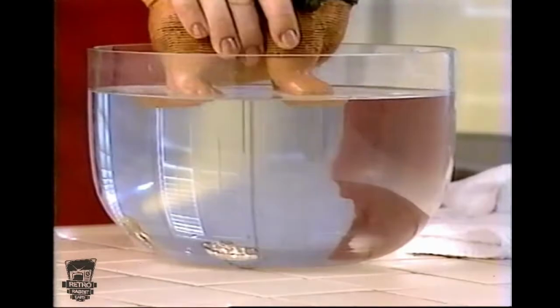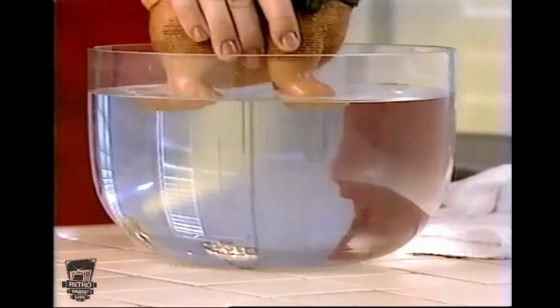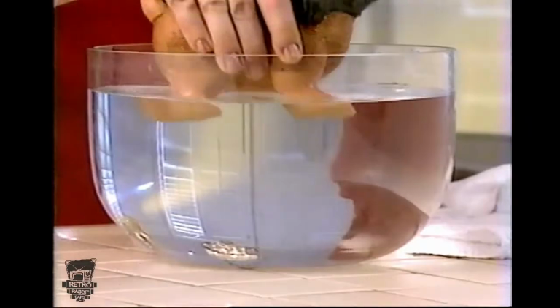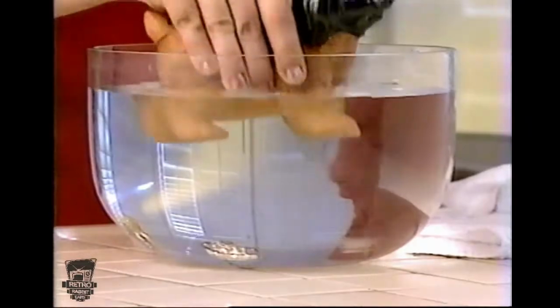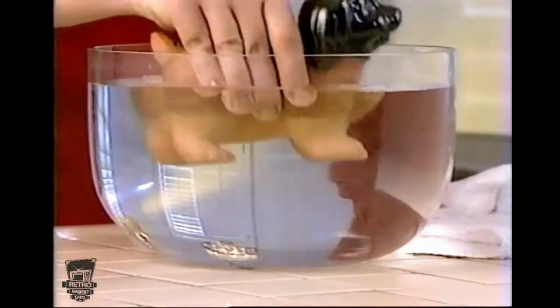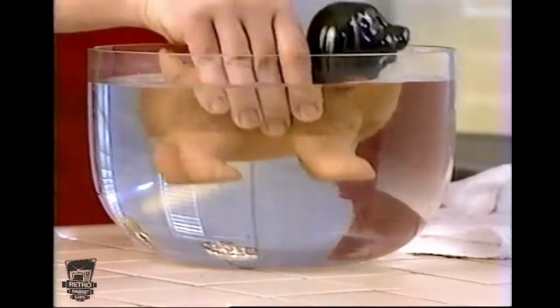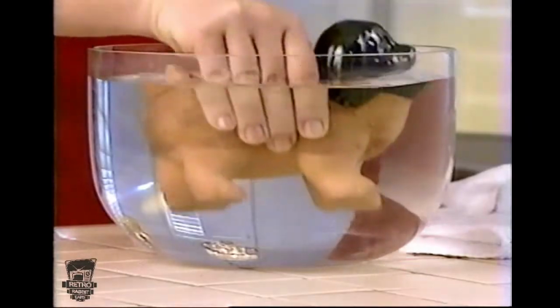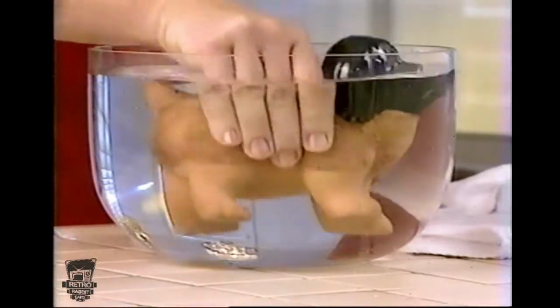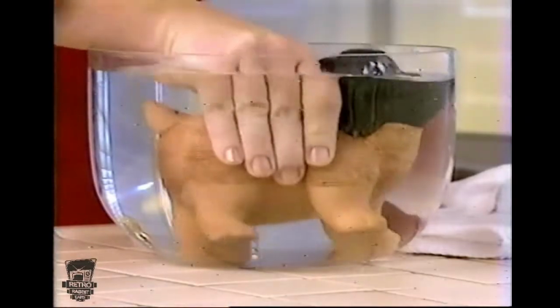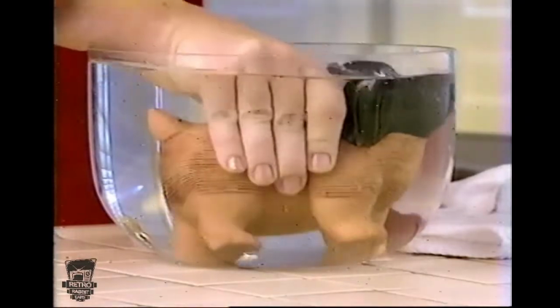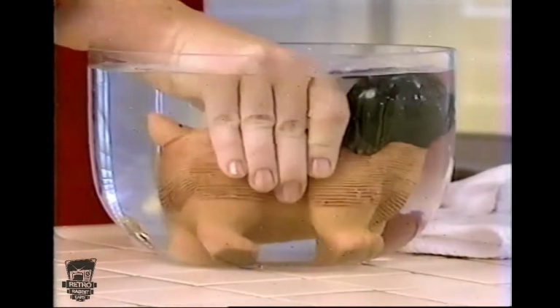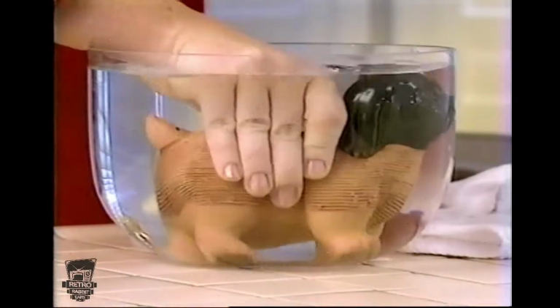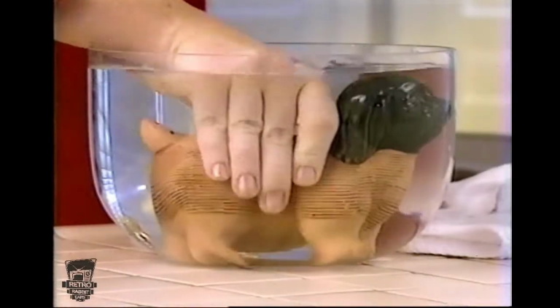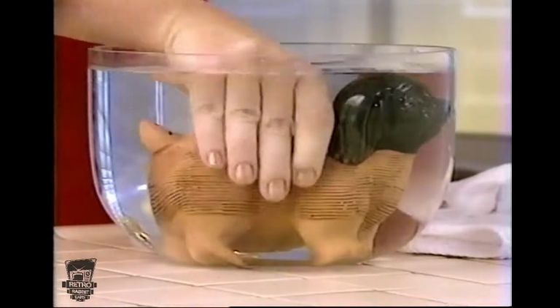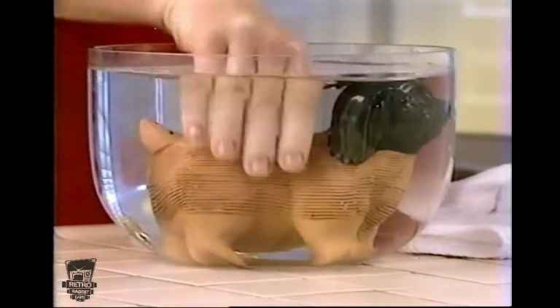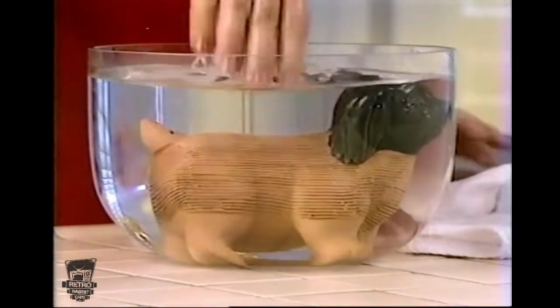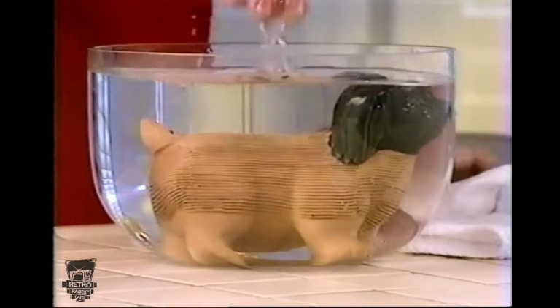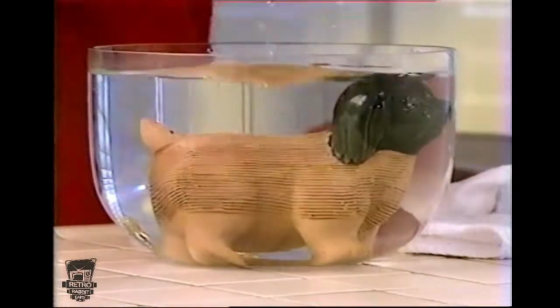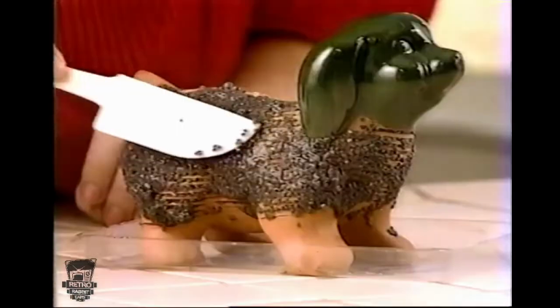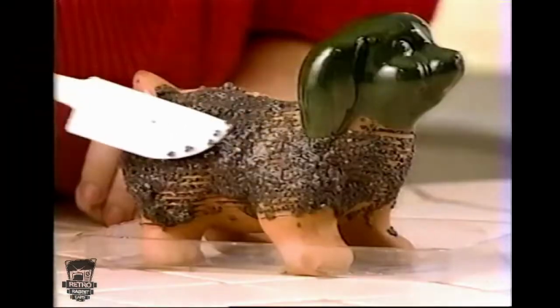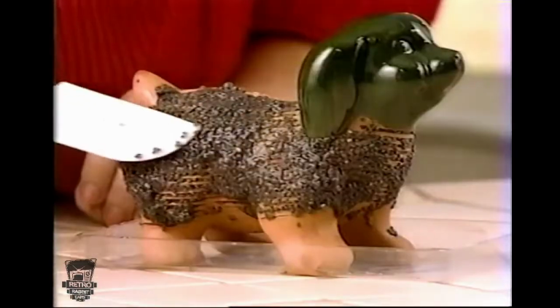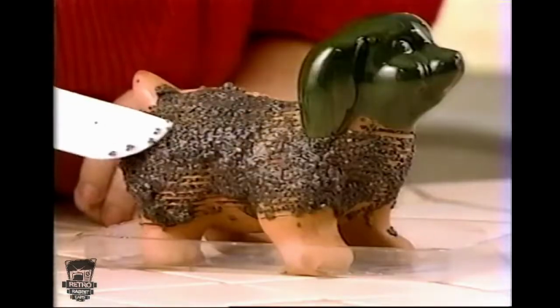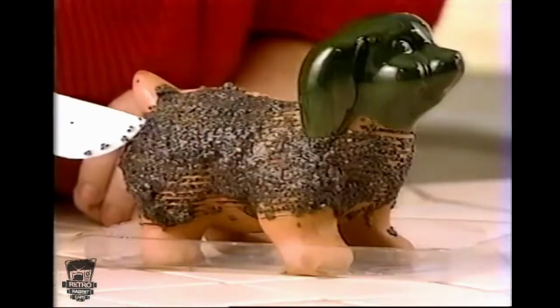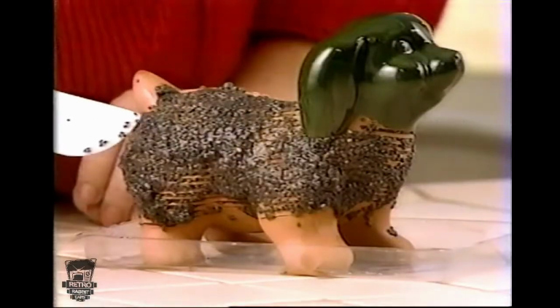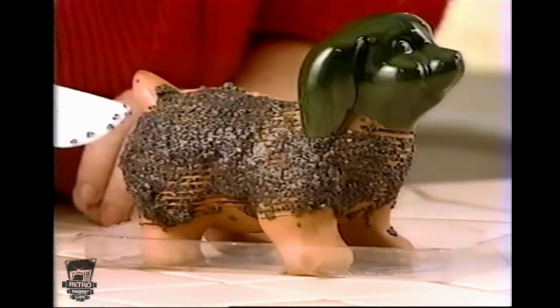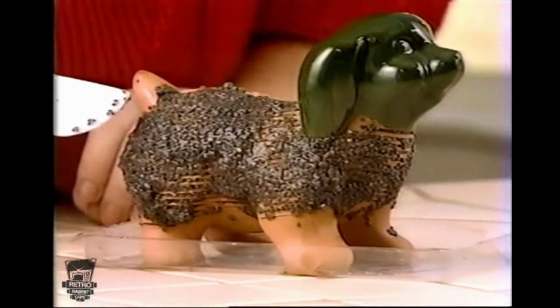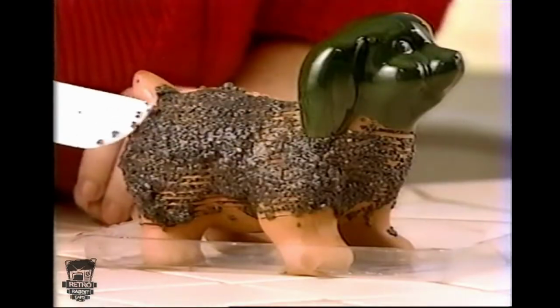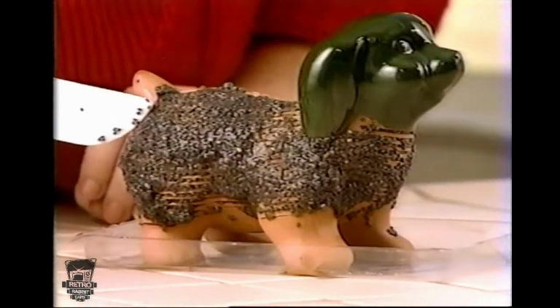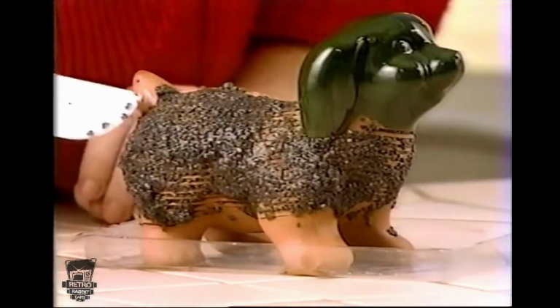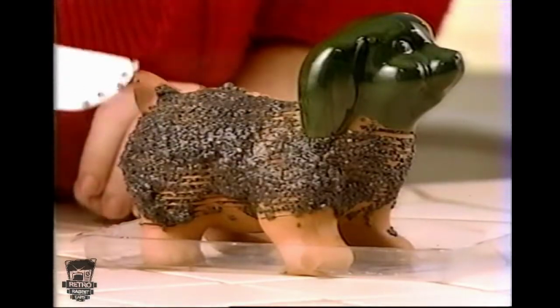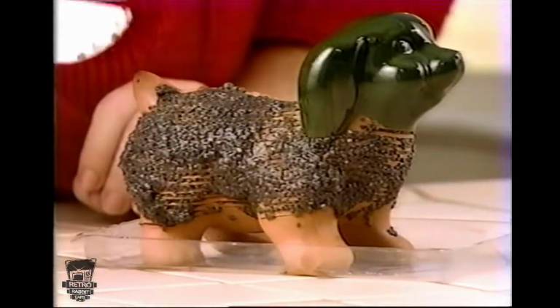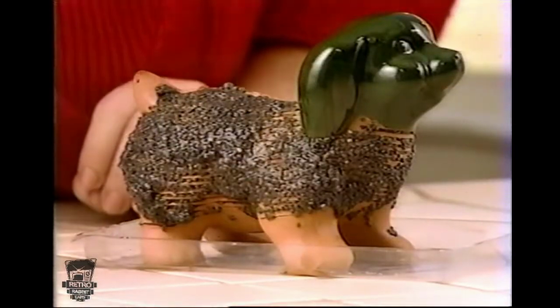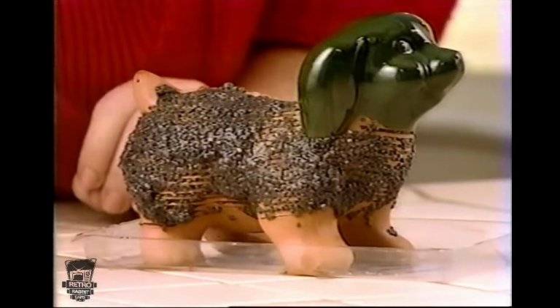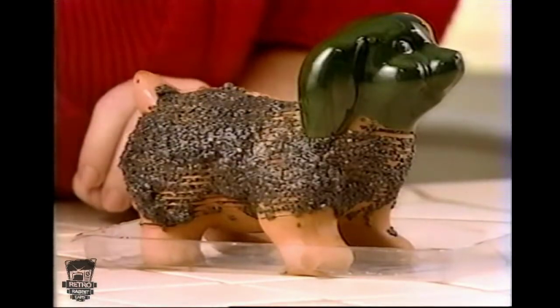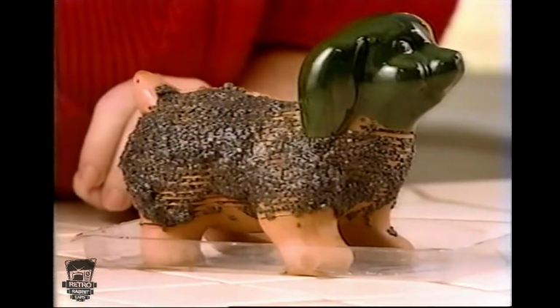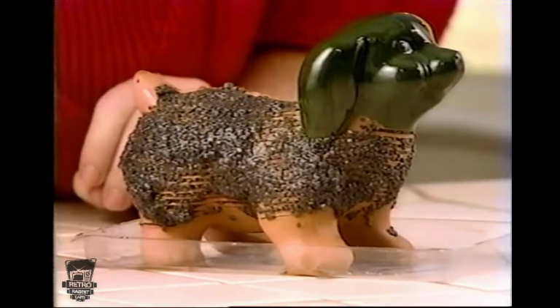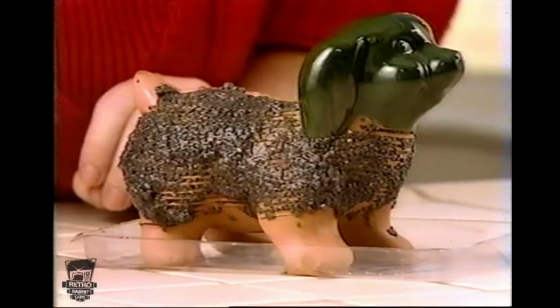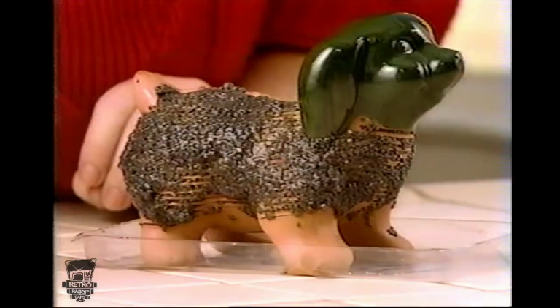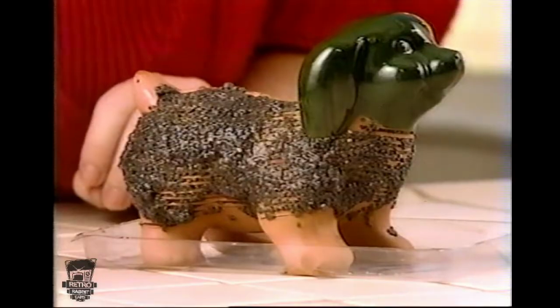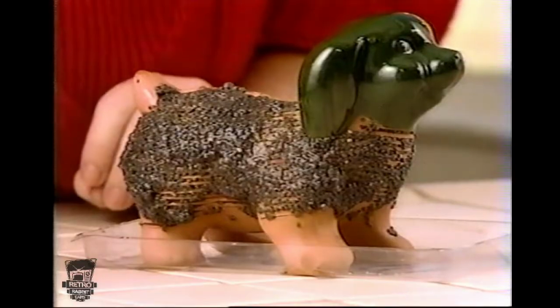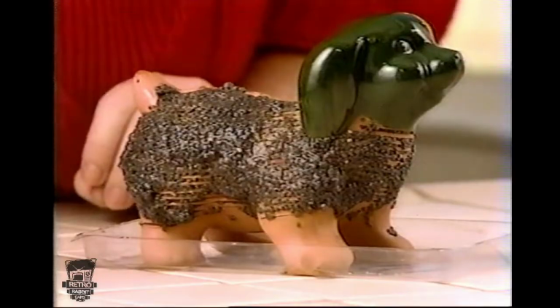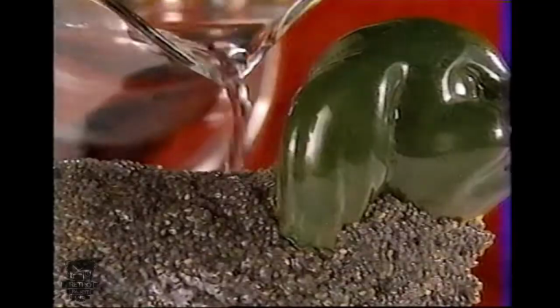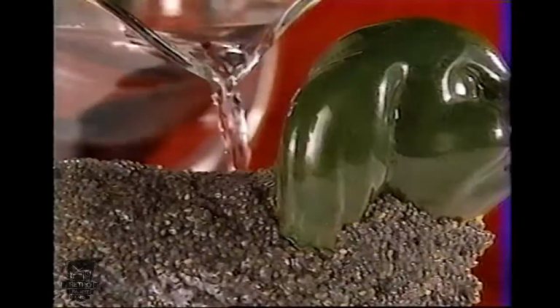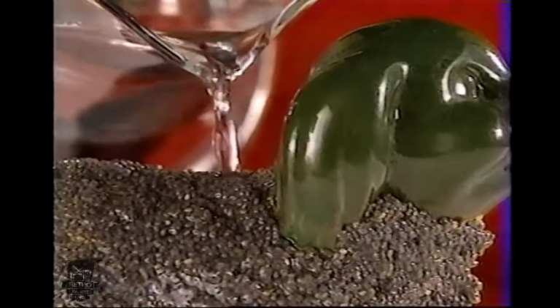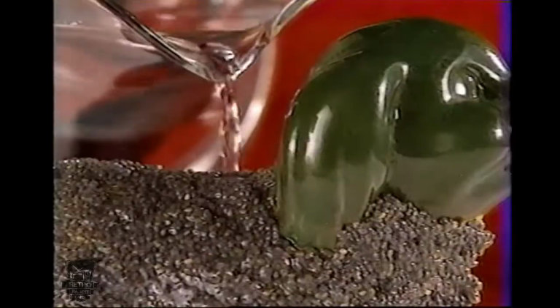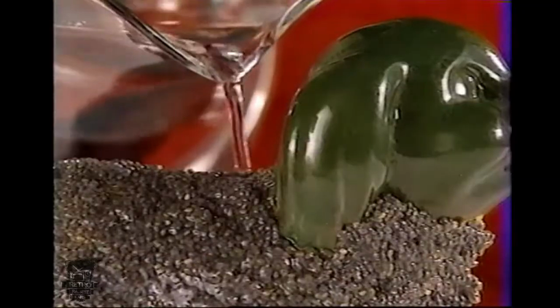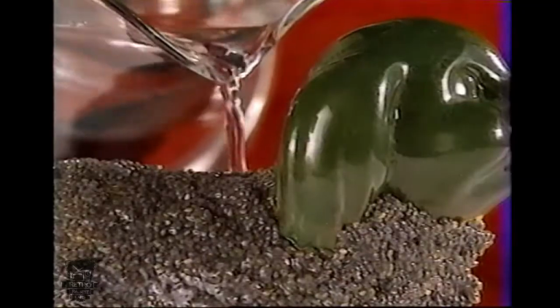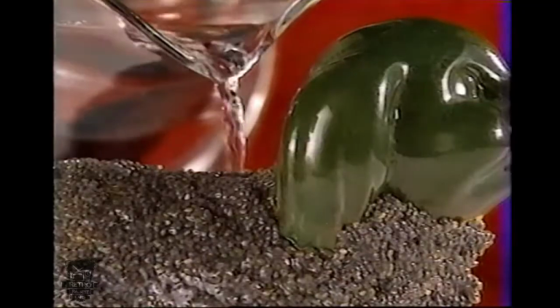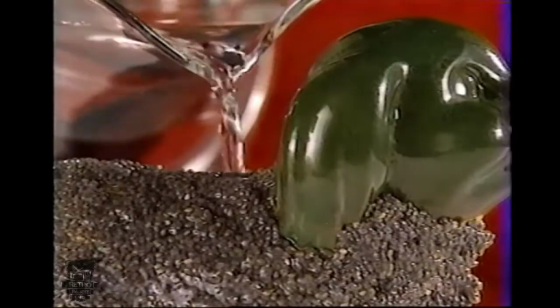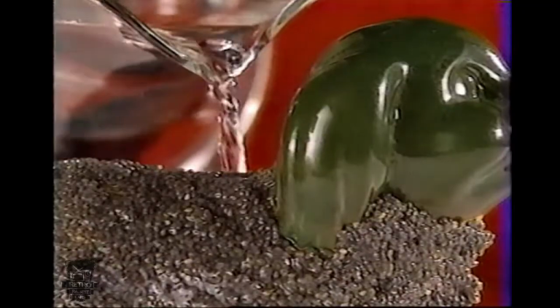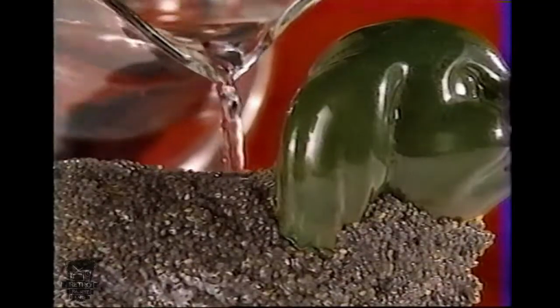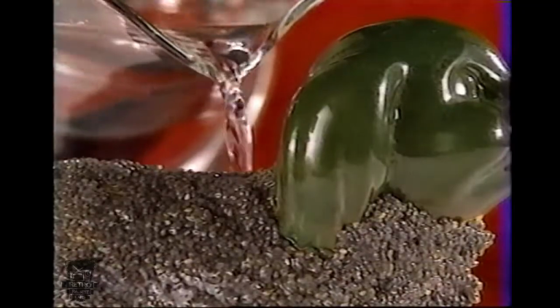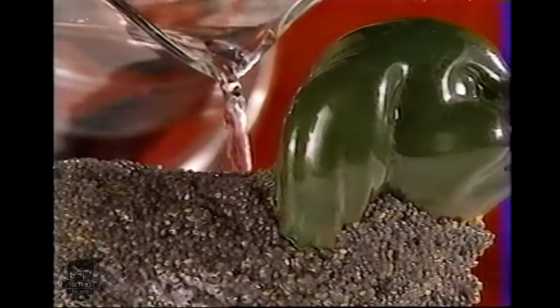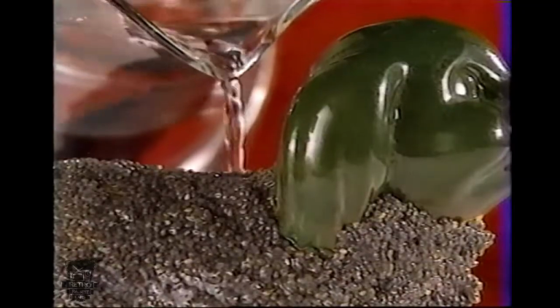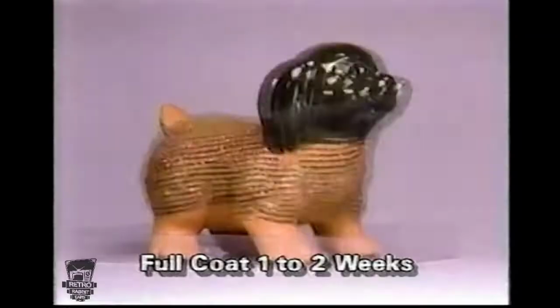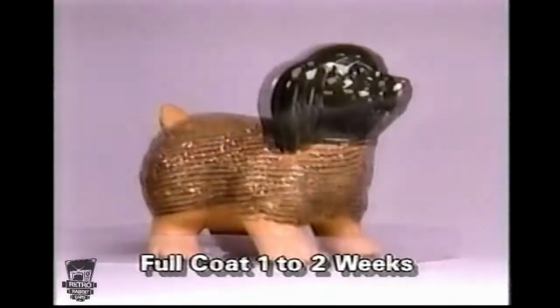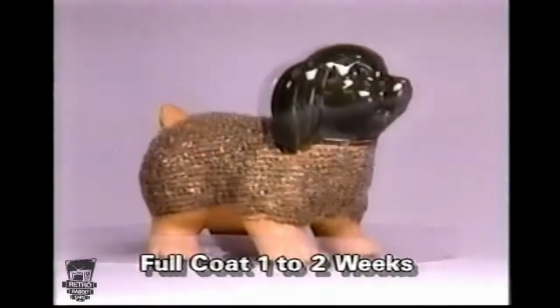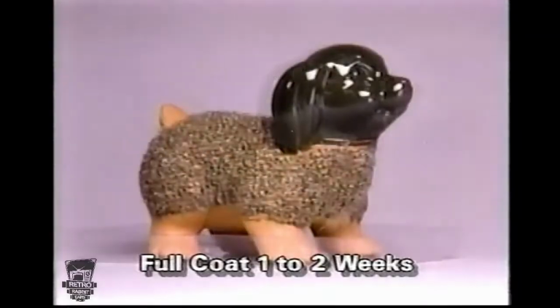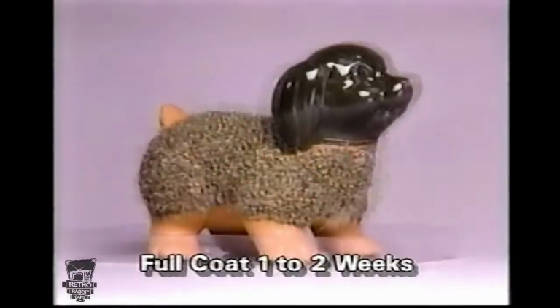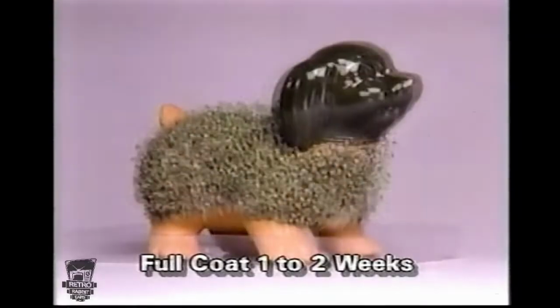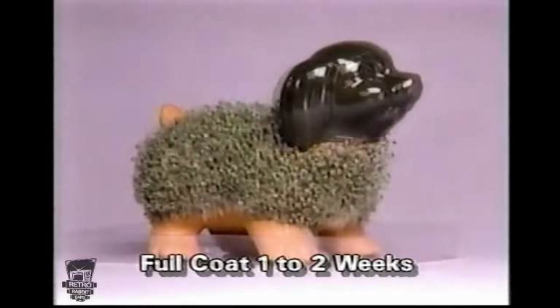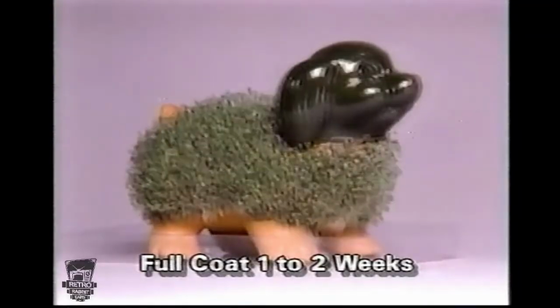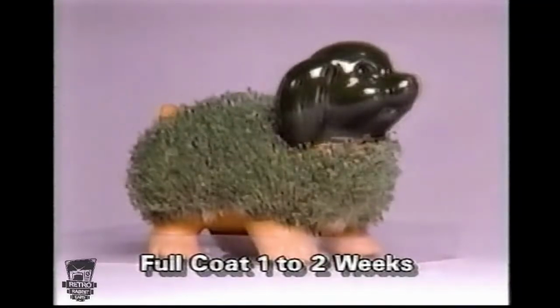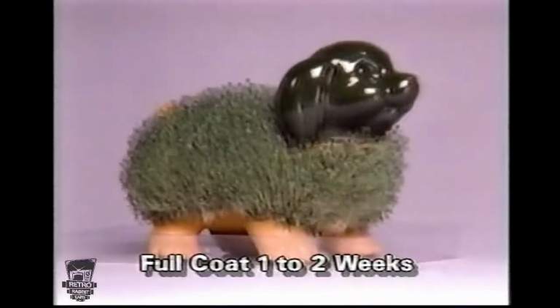Just soak your chia overnight. Then spread the seeds like this. Keep it watered and watch it grow!